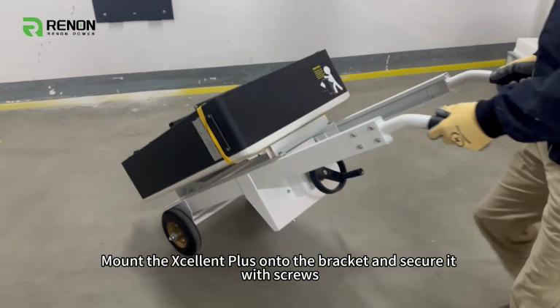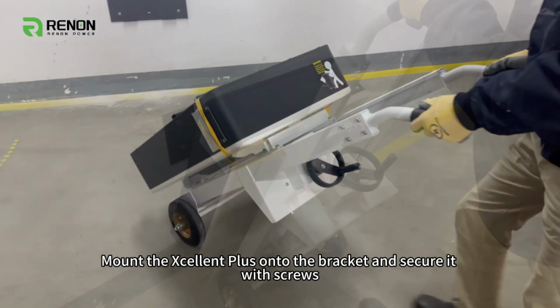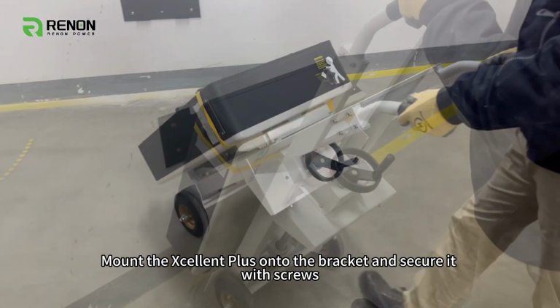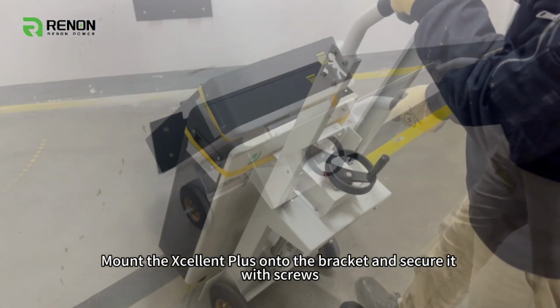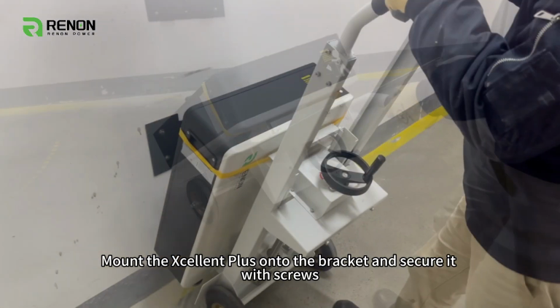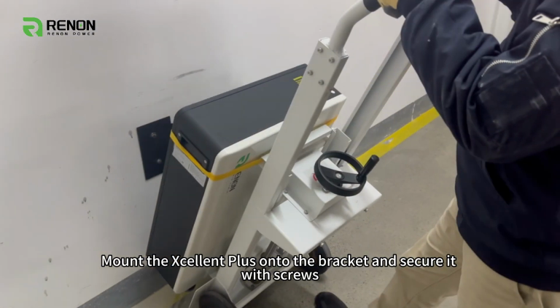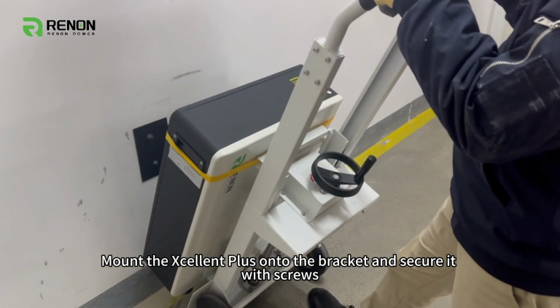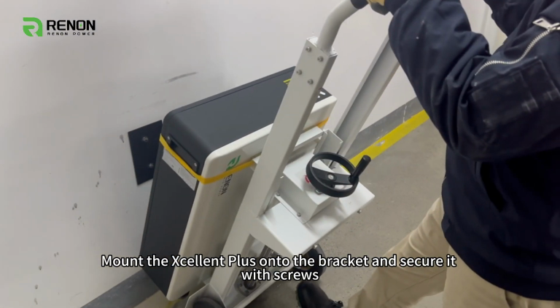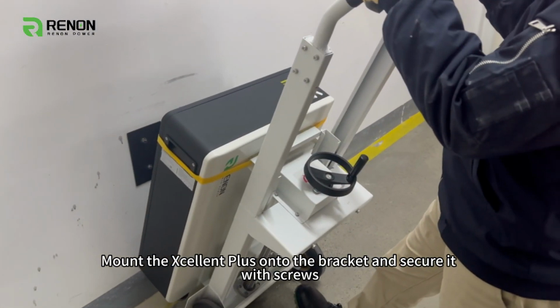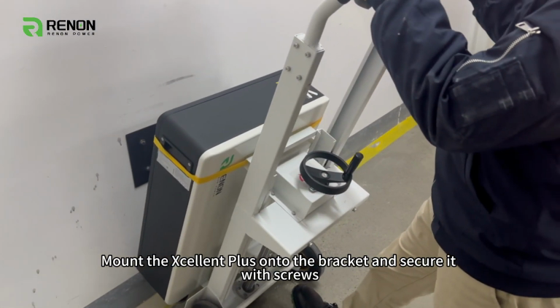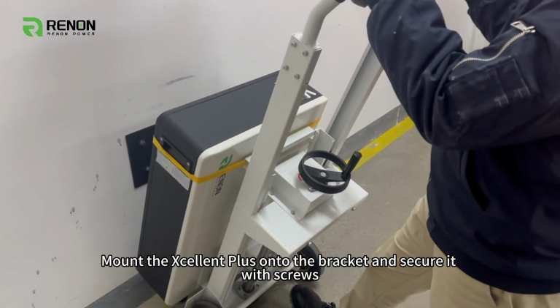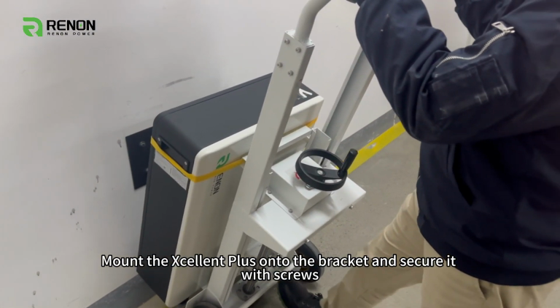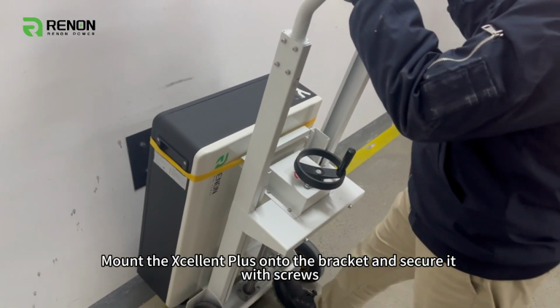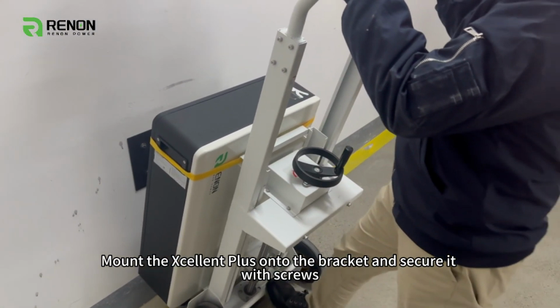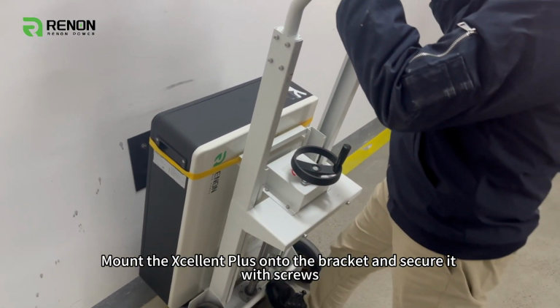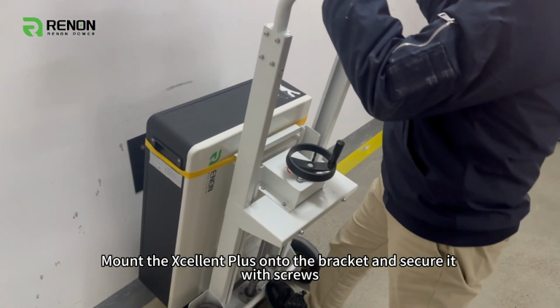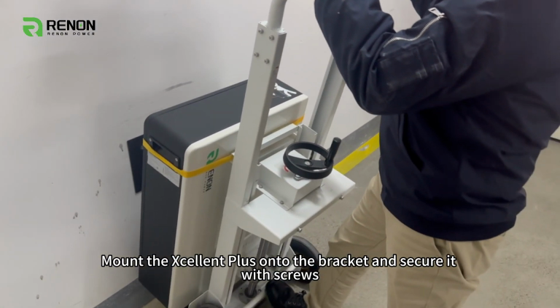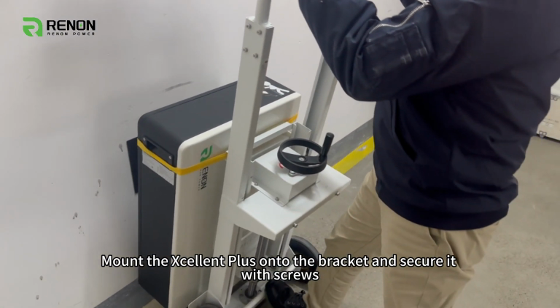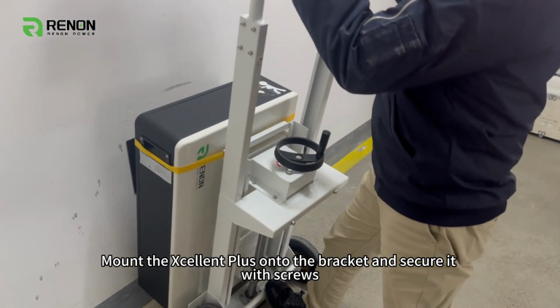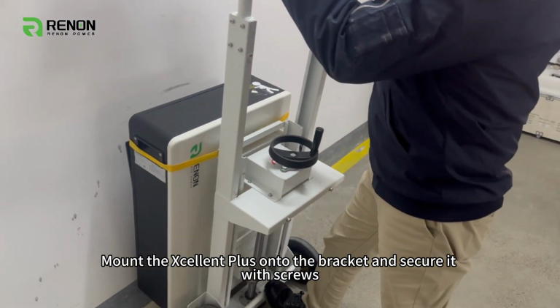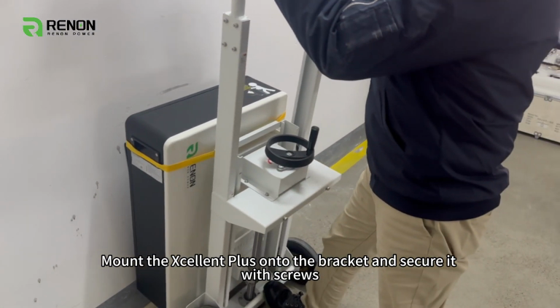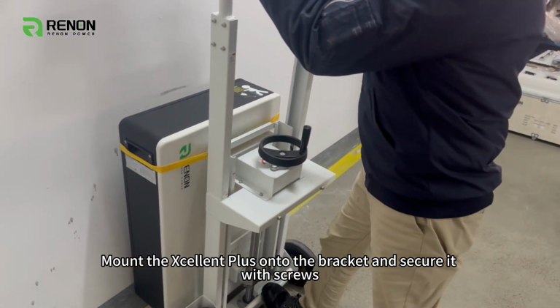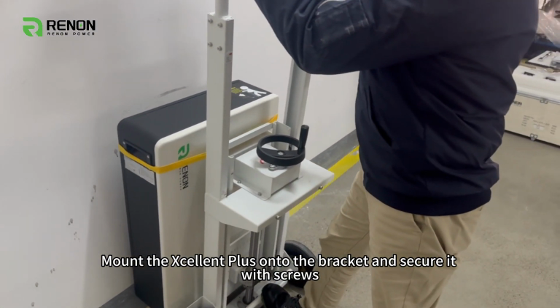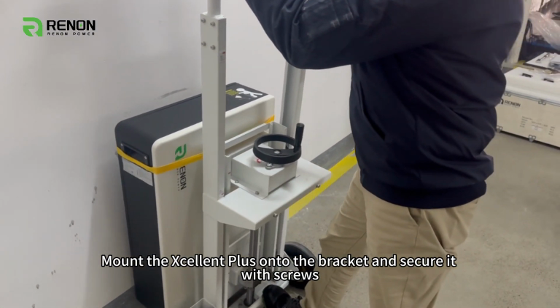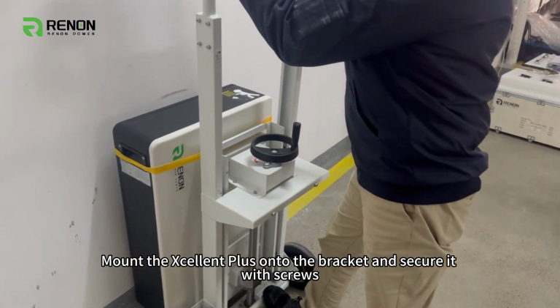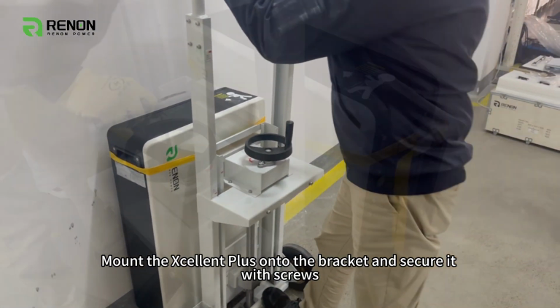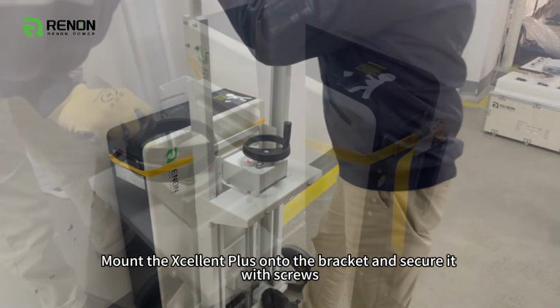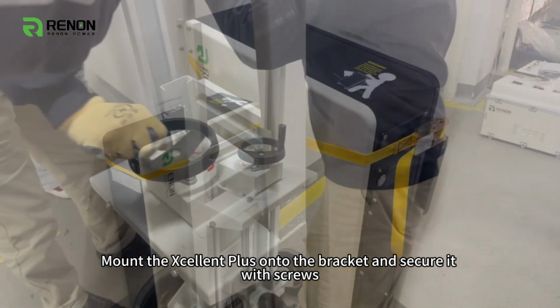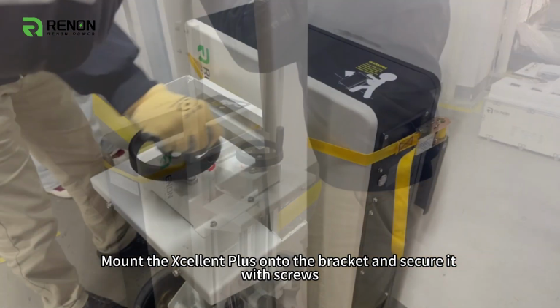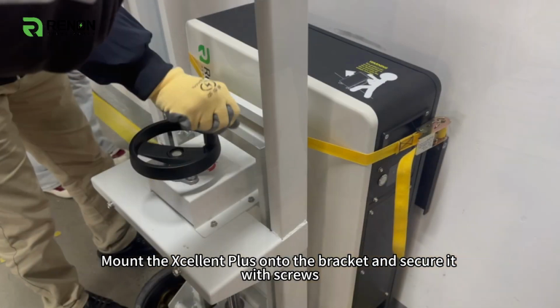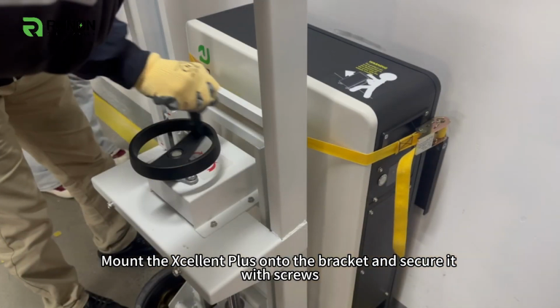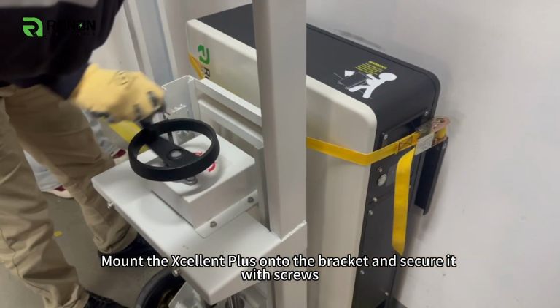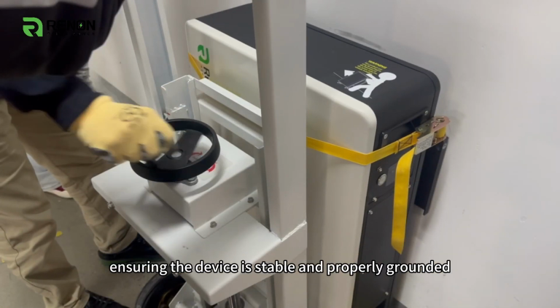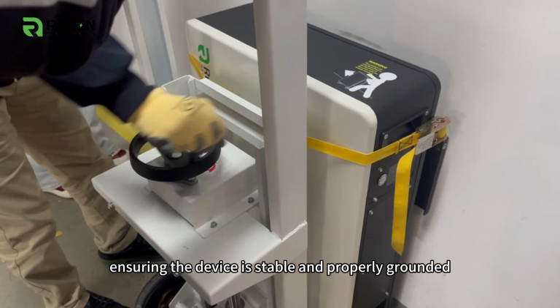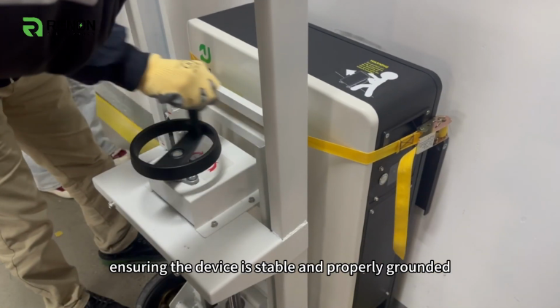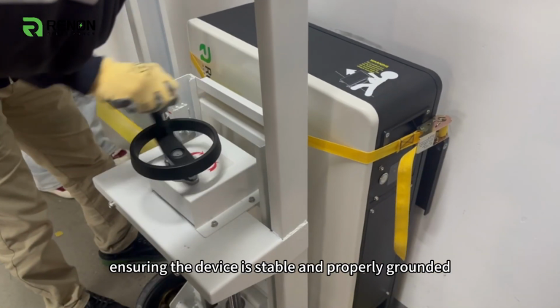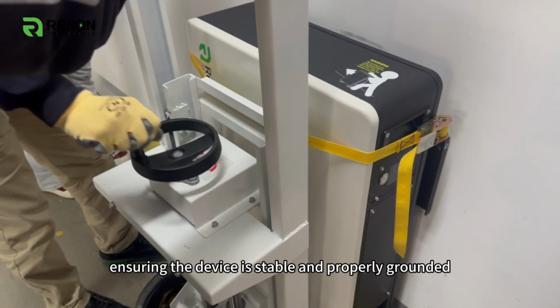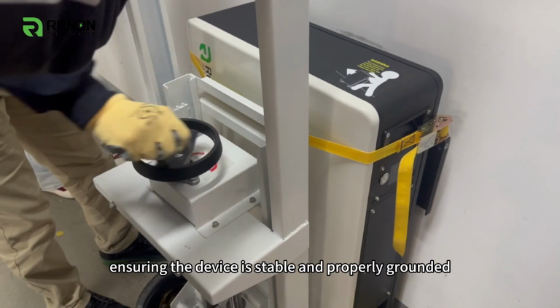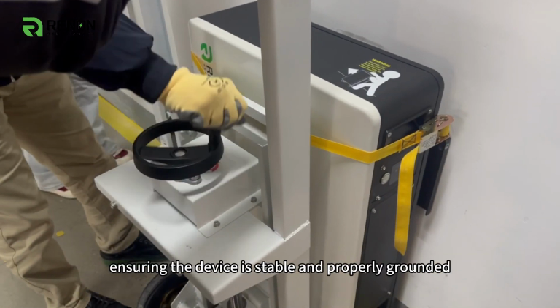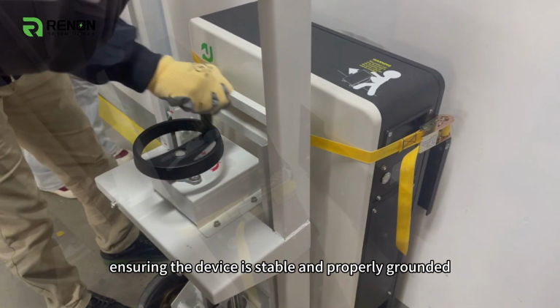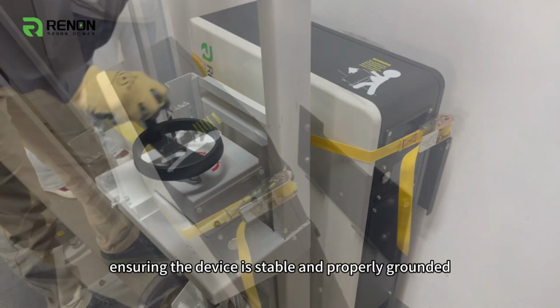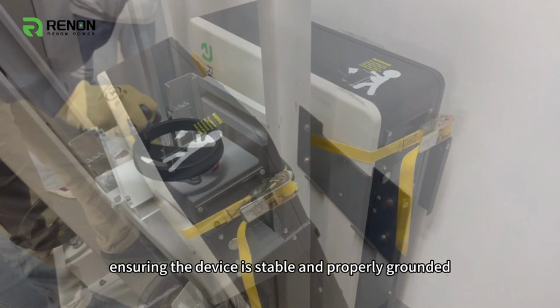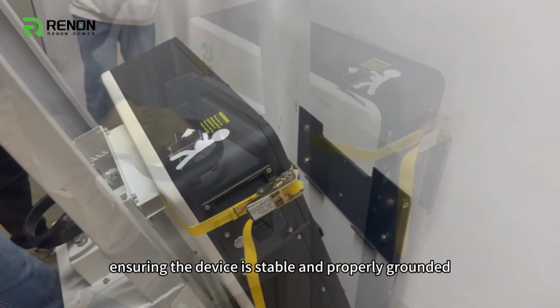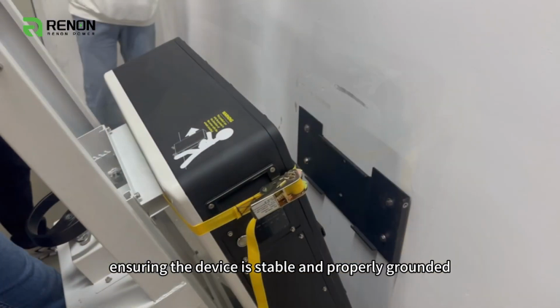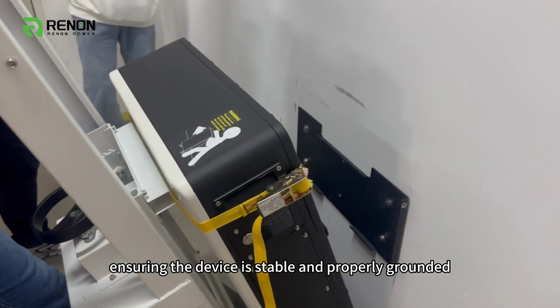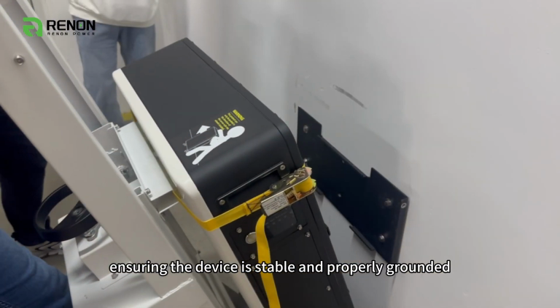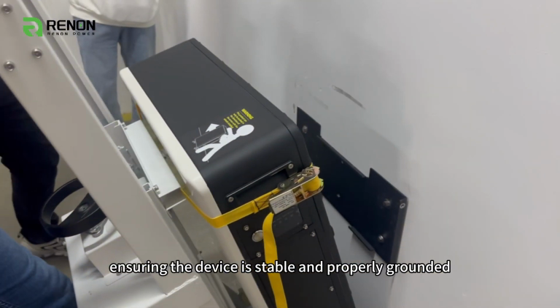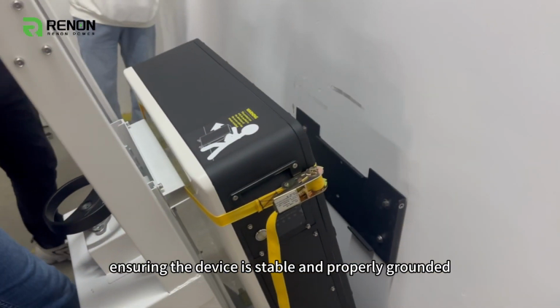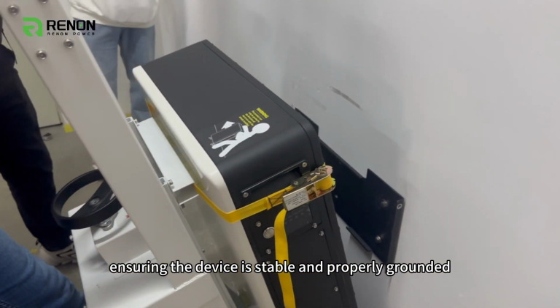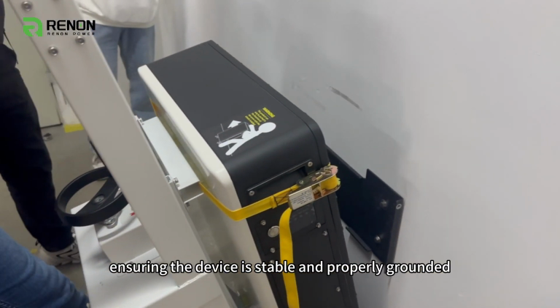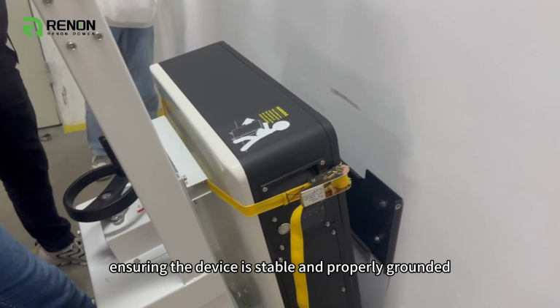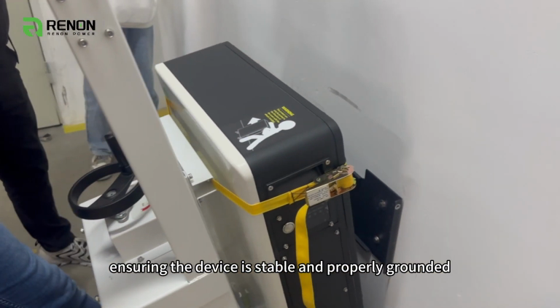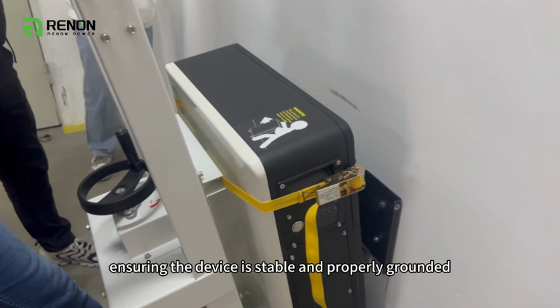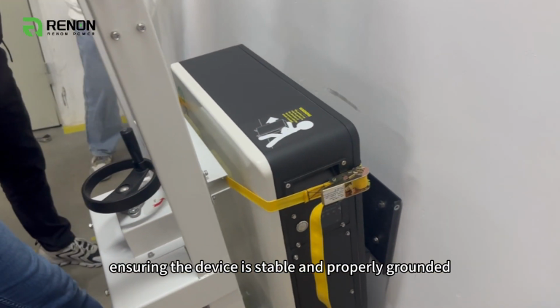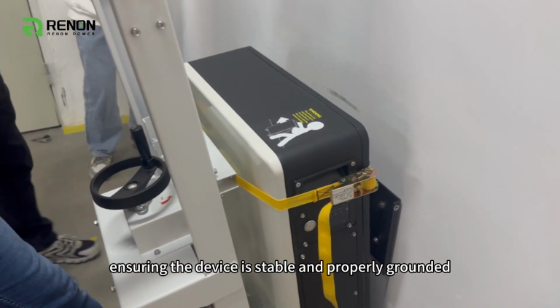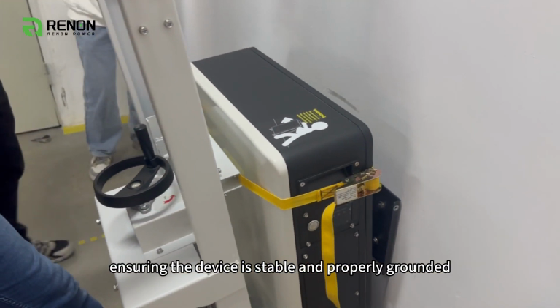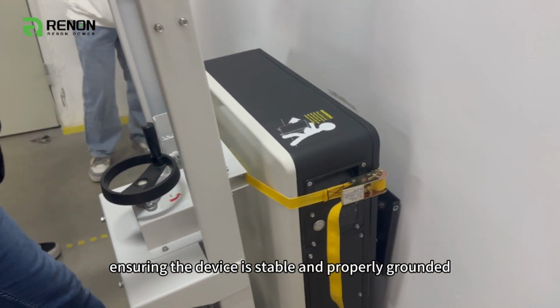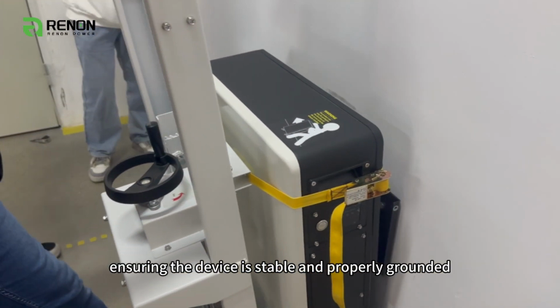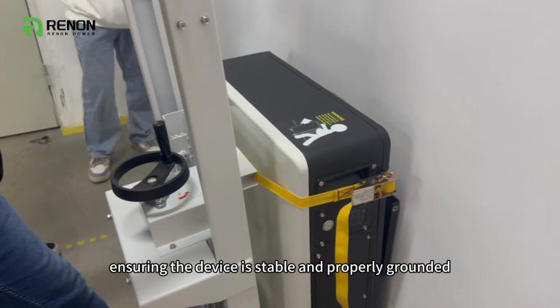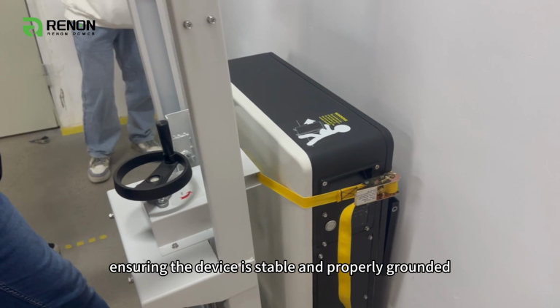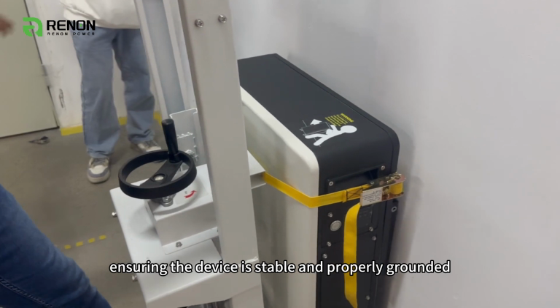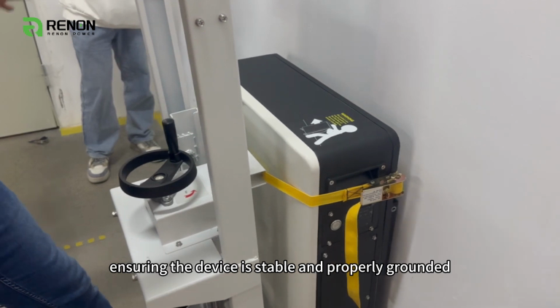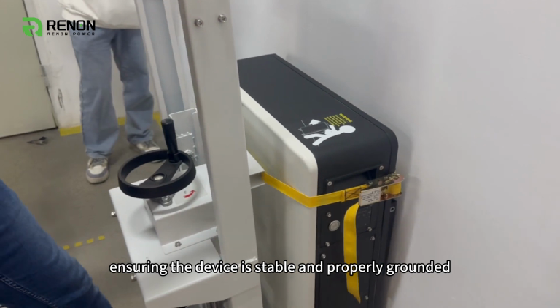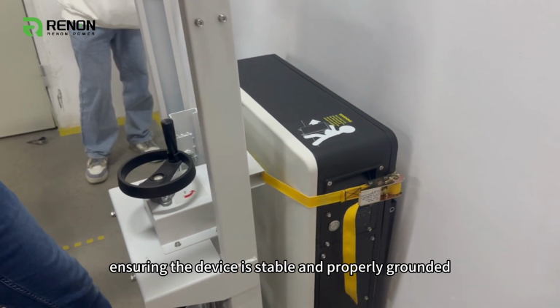Press the unit onto the bracket and secure it with screws, ensuring the device is stable and properly grounded.